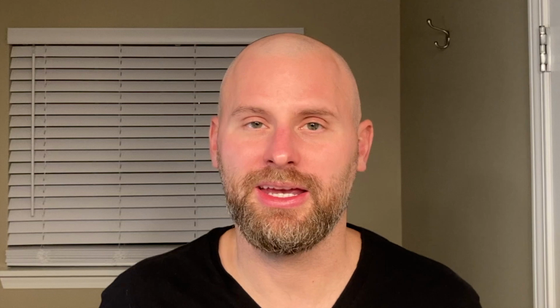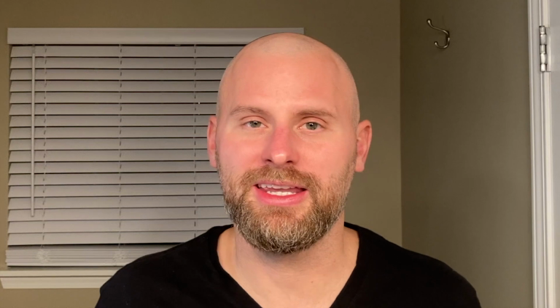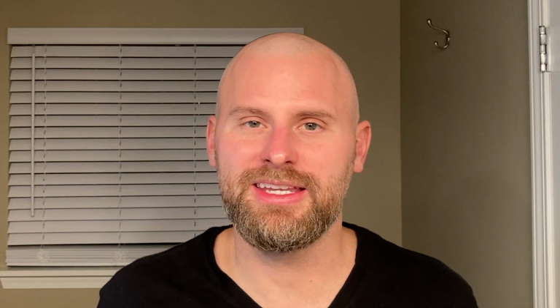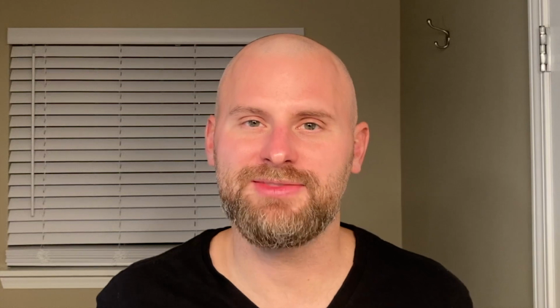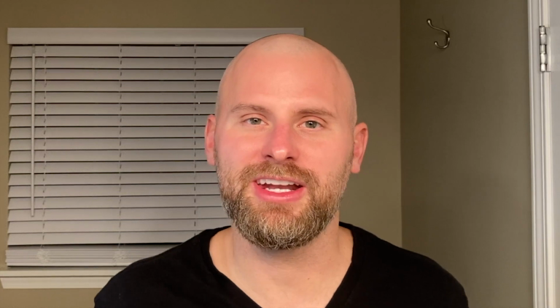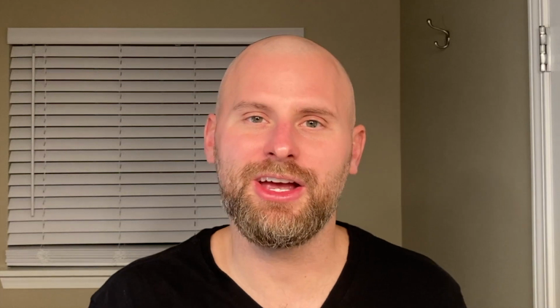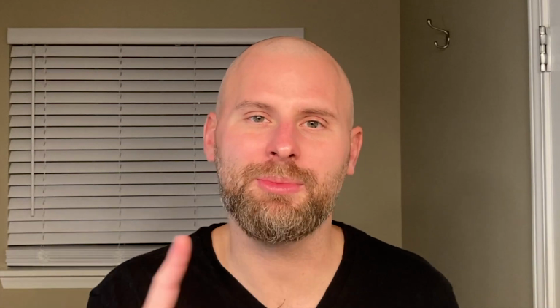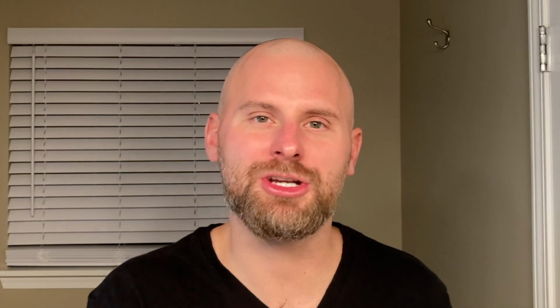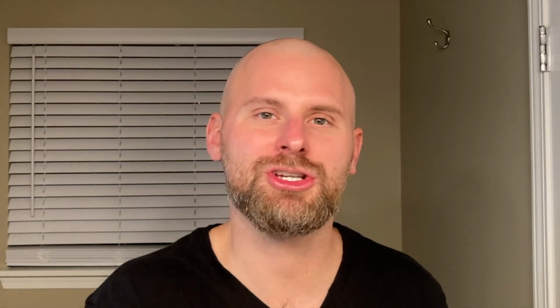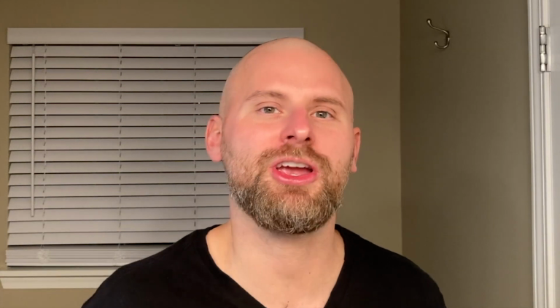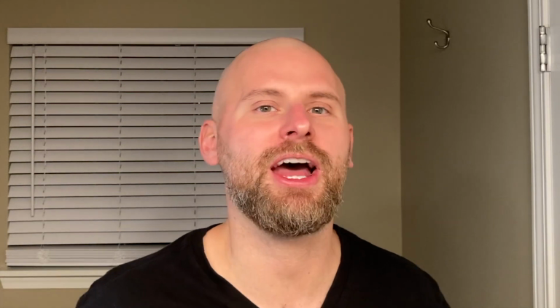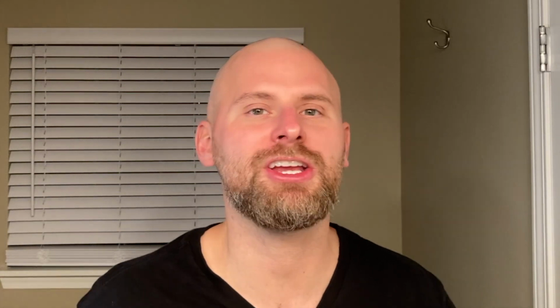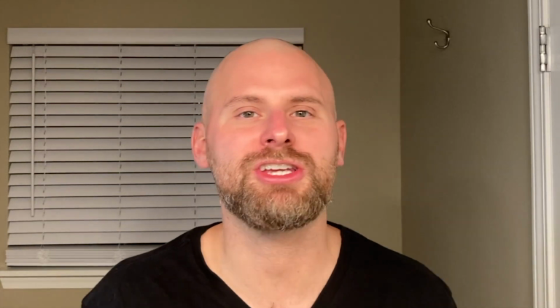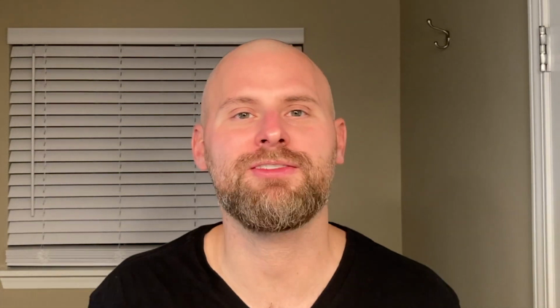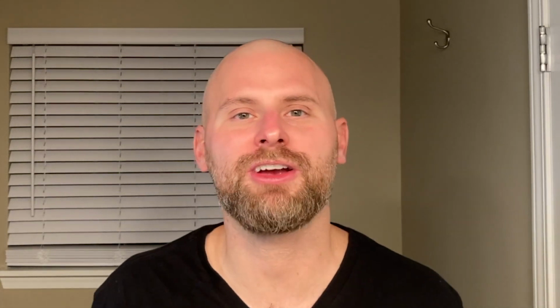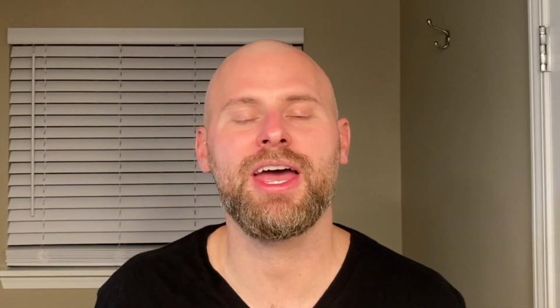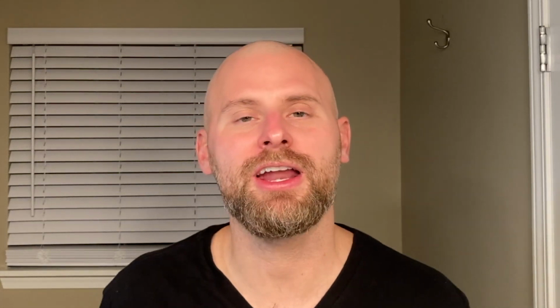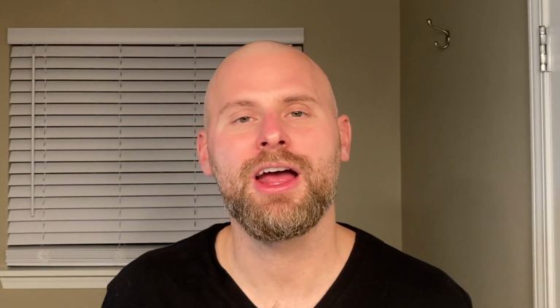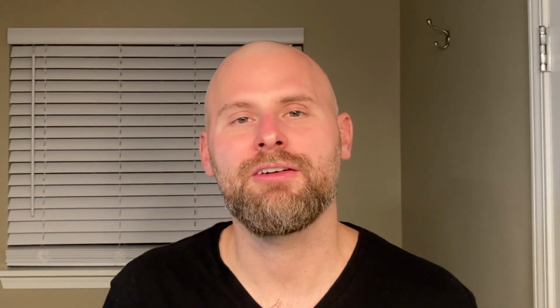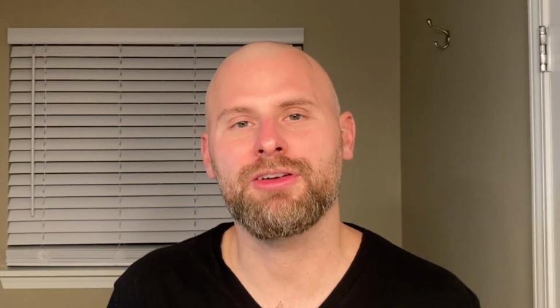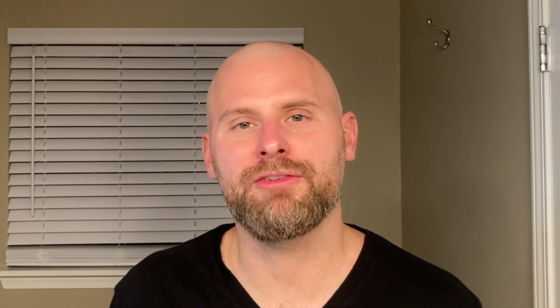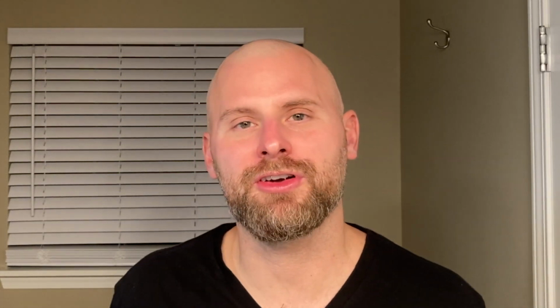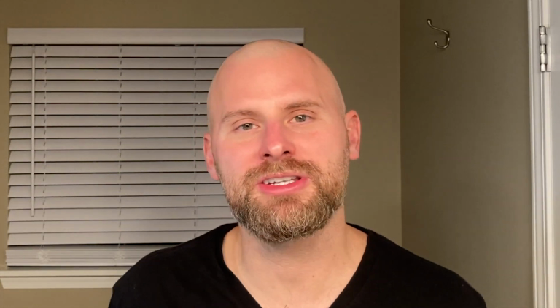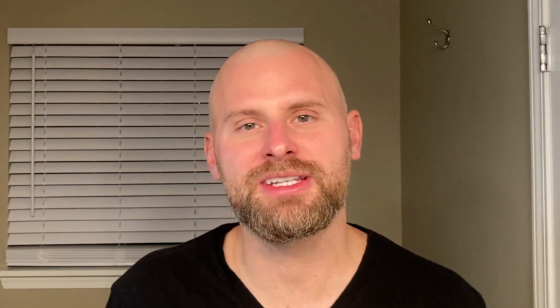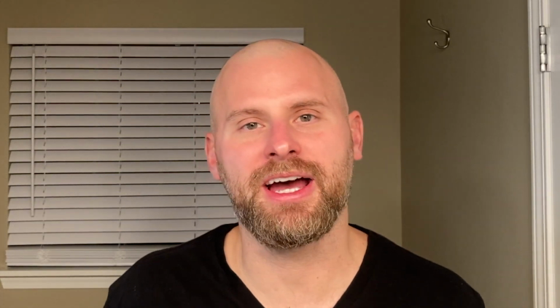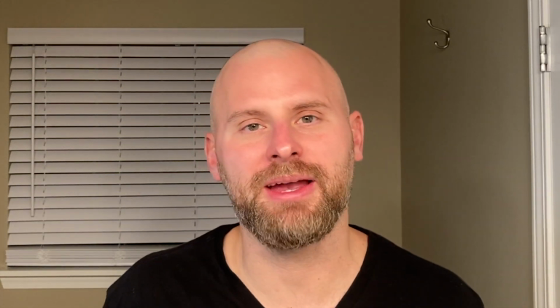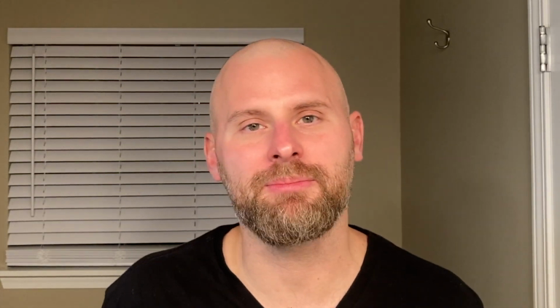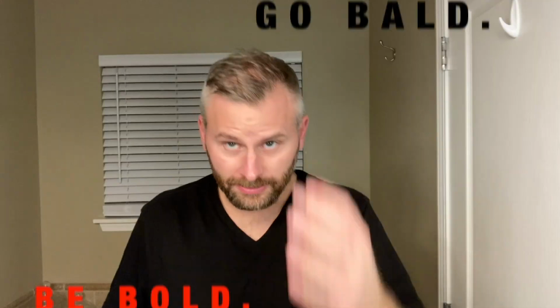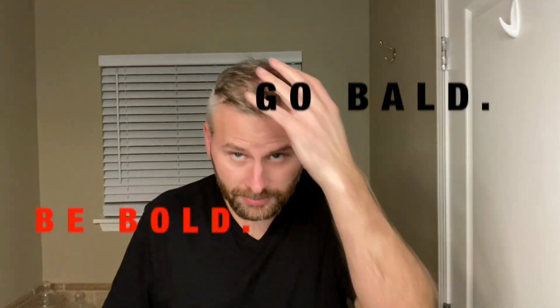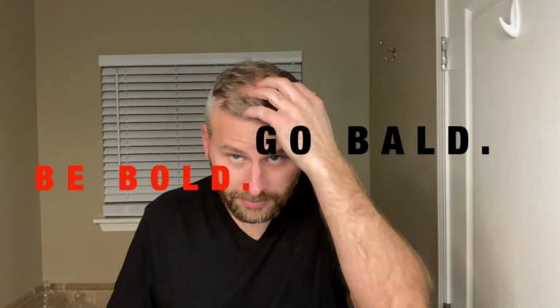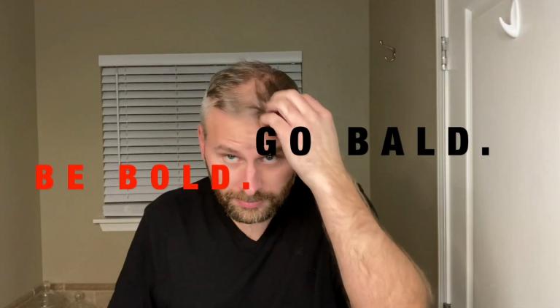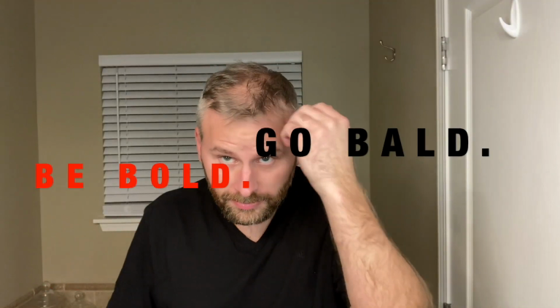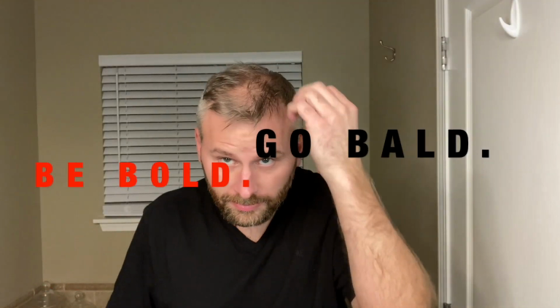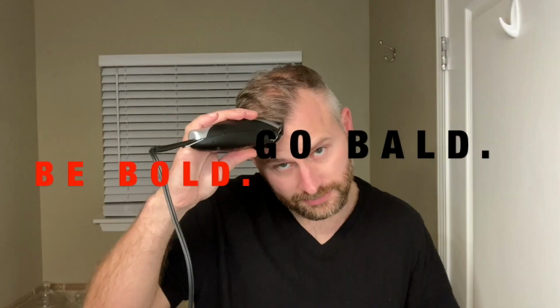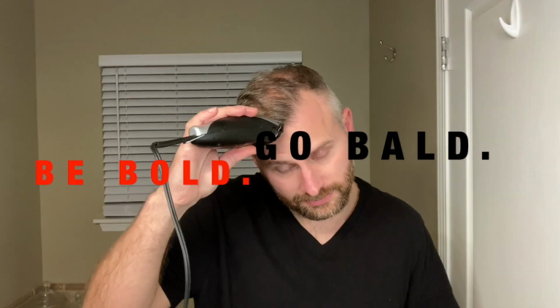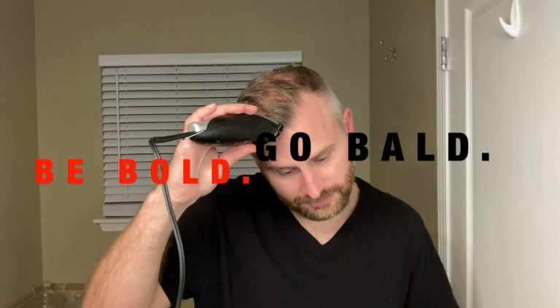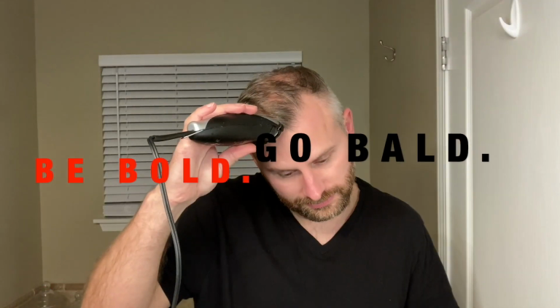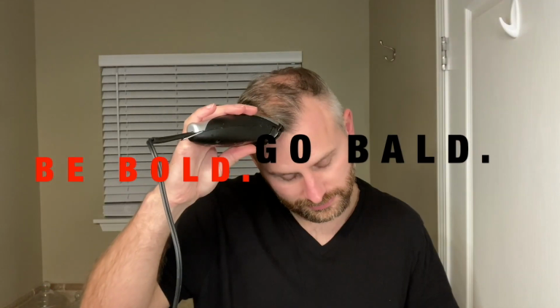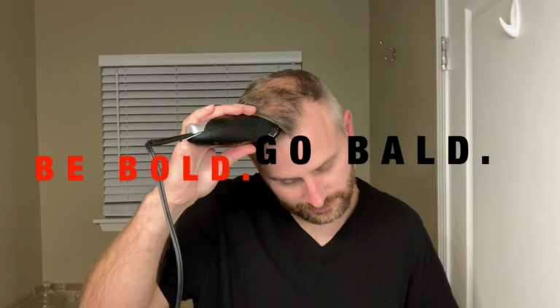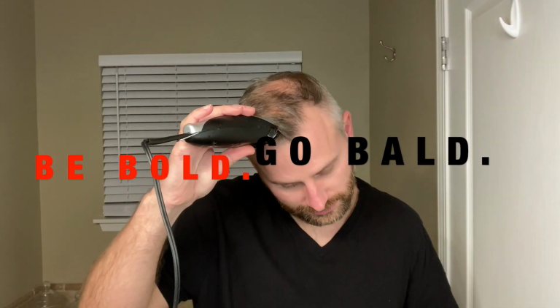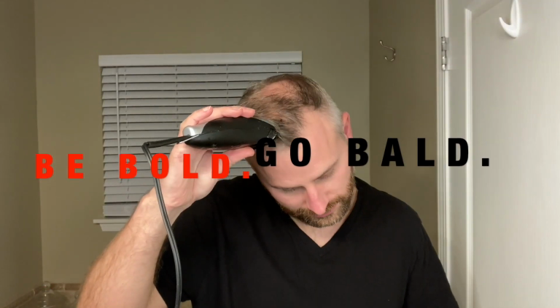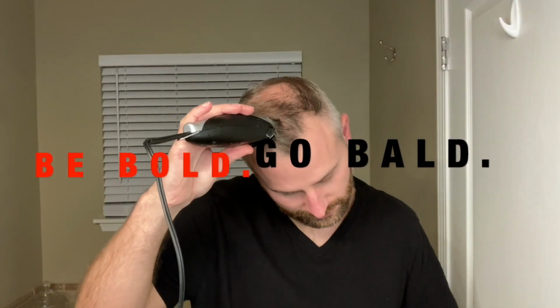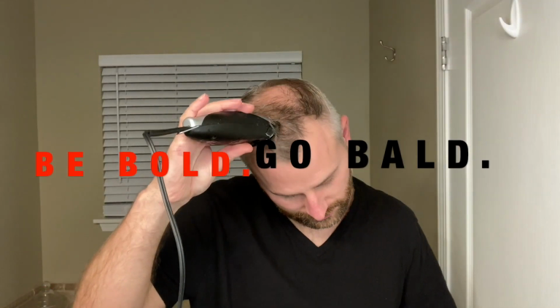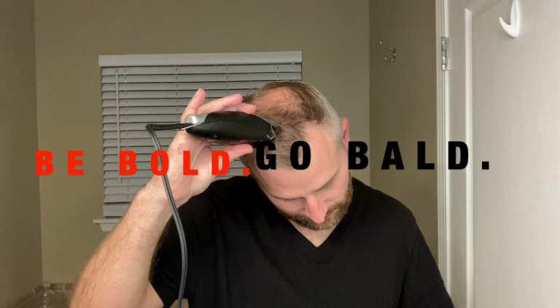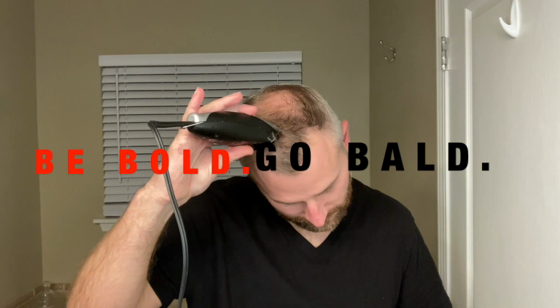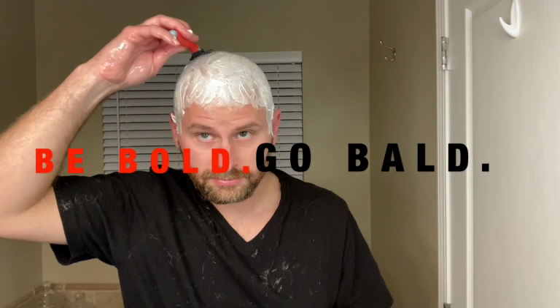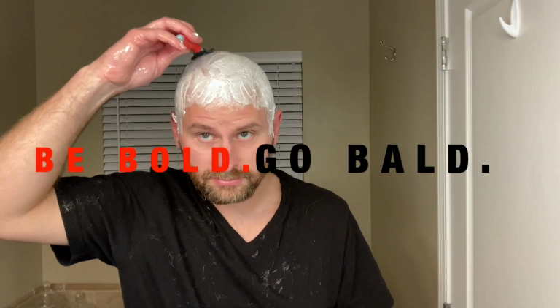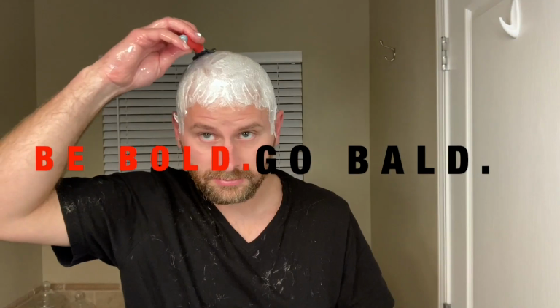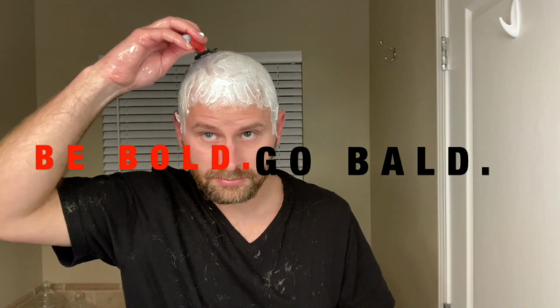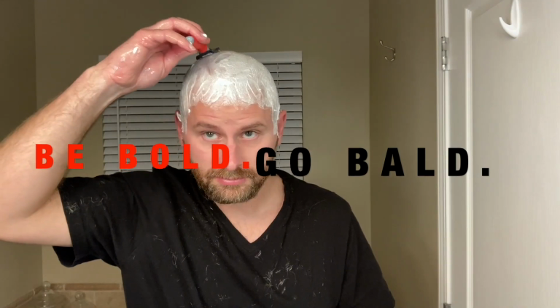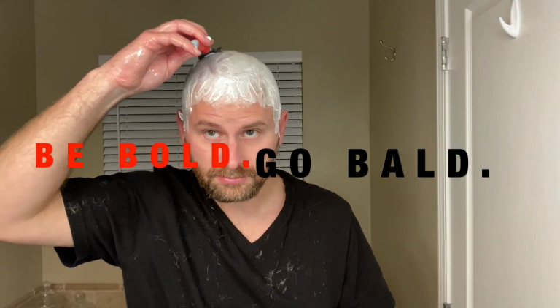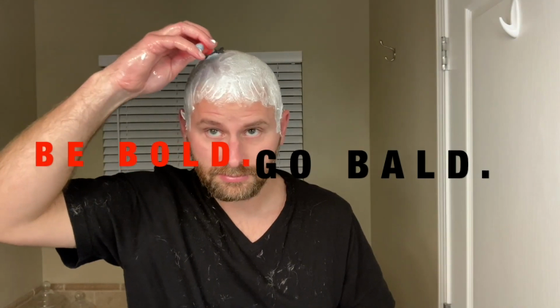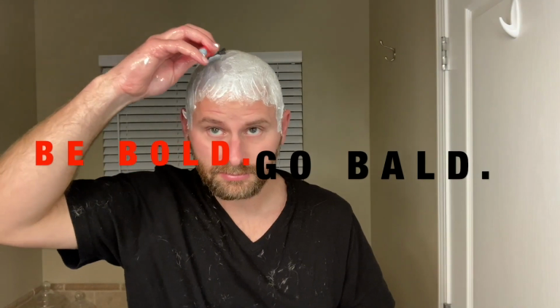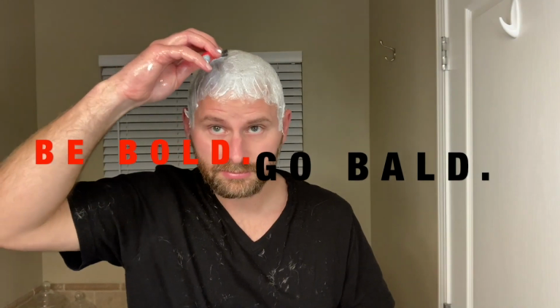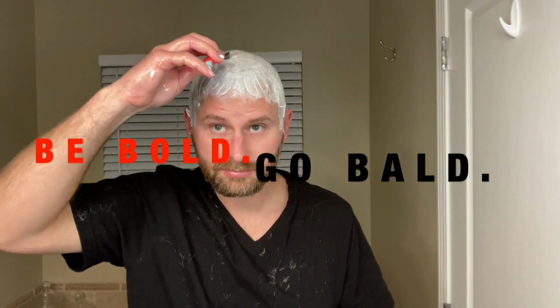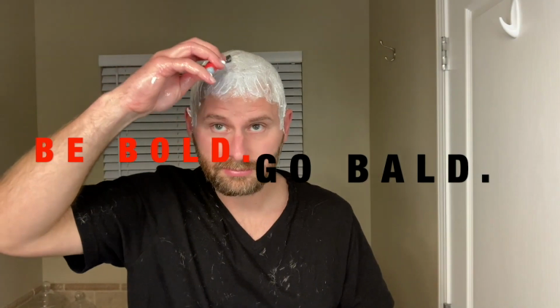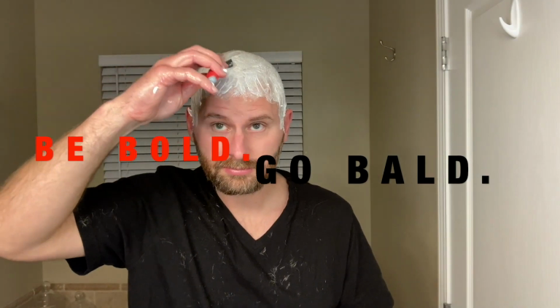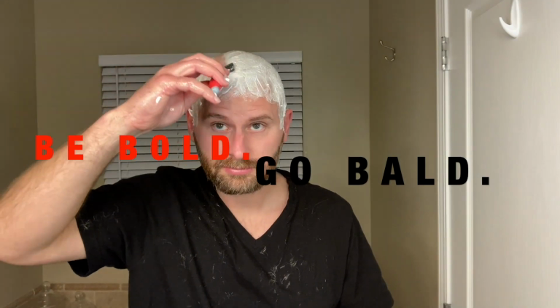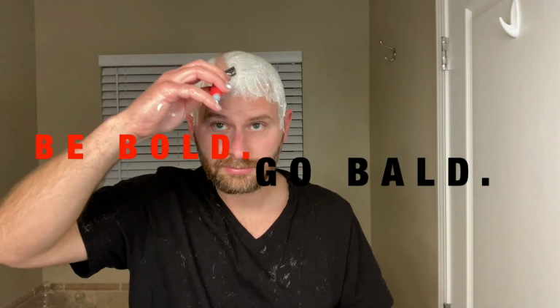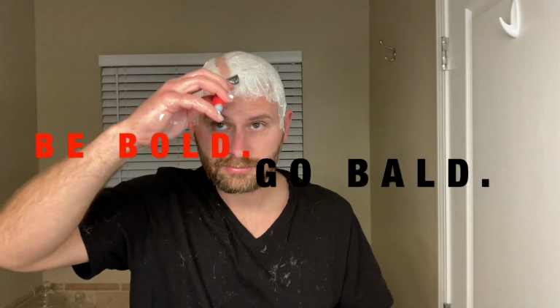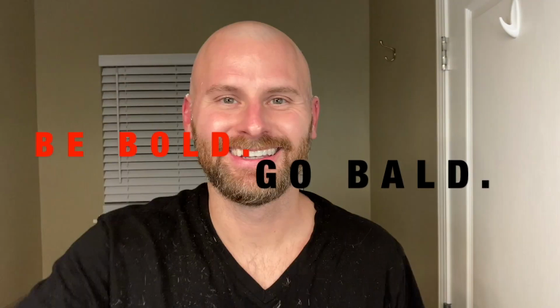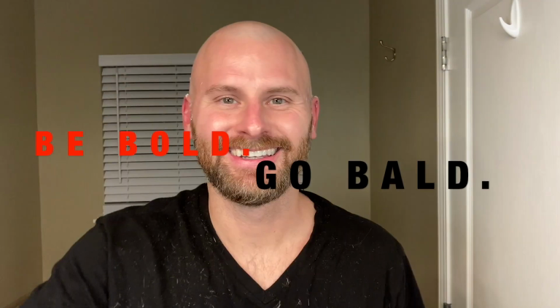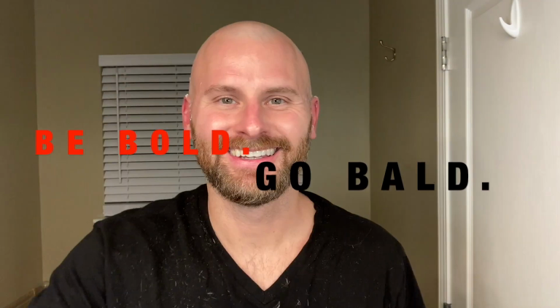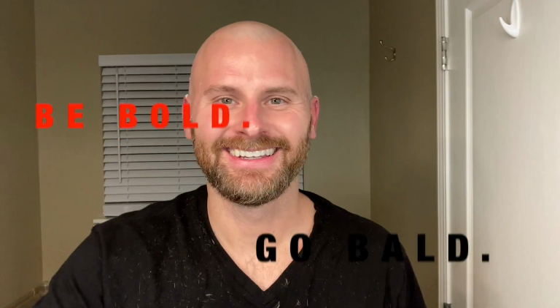In this video, I'm going to show you how to shave your head for the first time. Welcome to Be Bold, Go Bald, a channel that's here to tell you that a more confident you awaits.